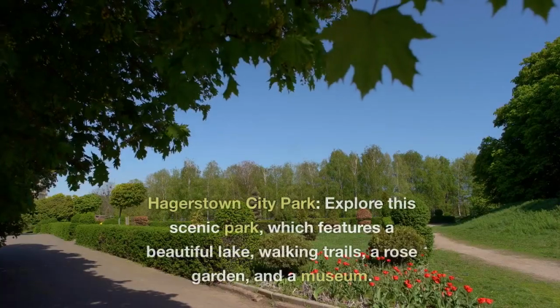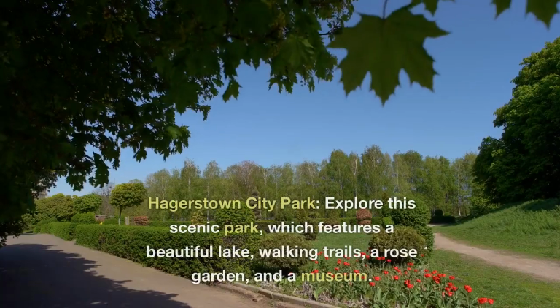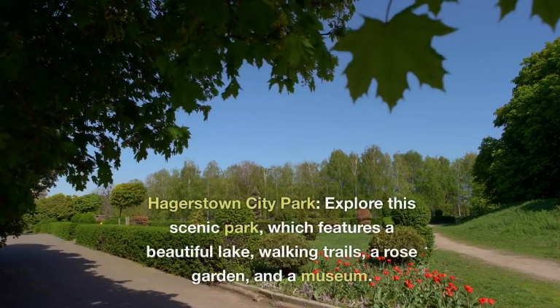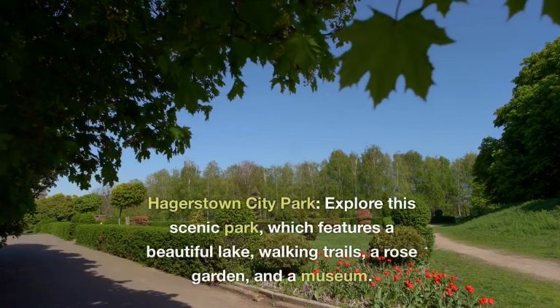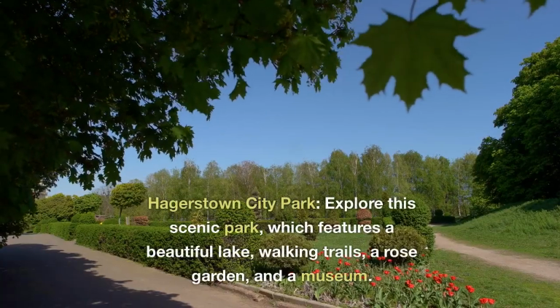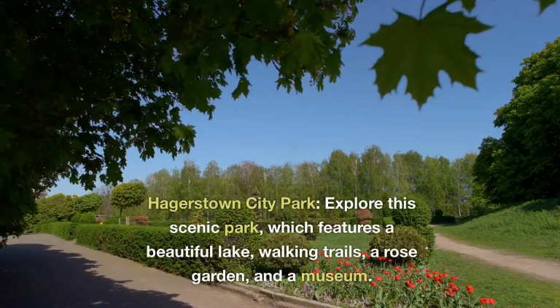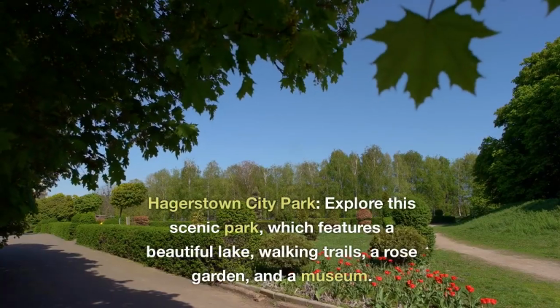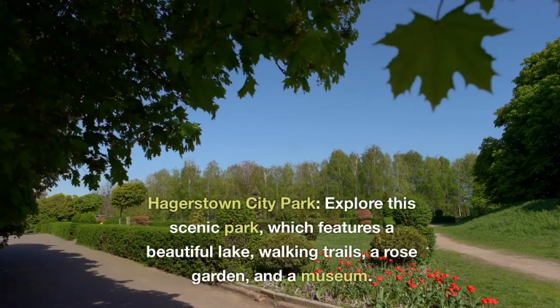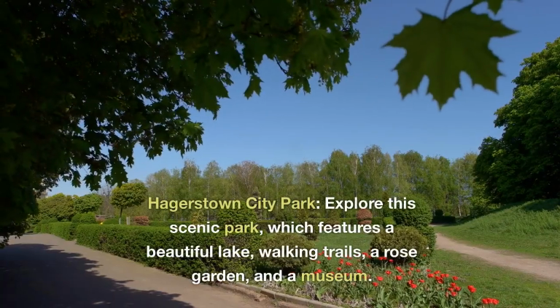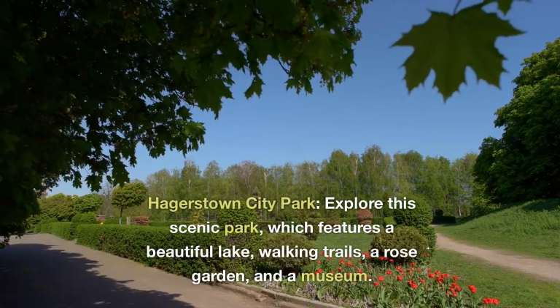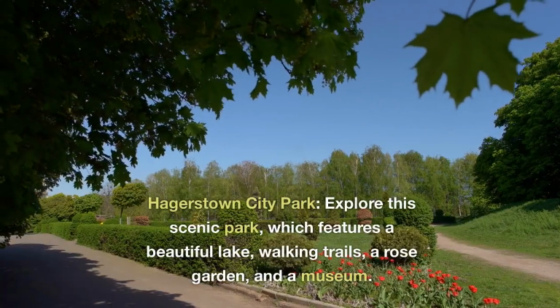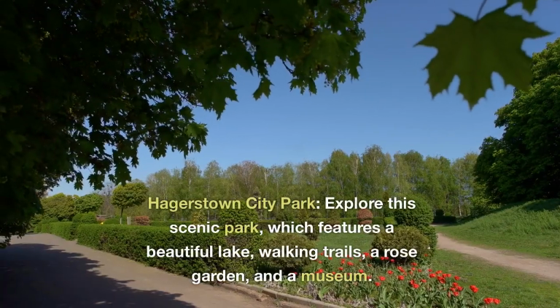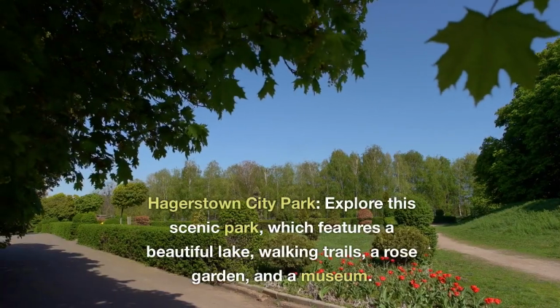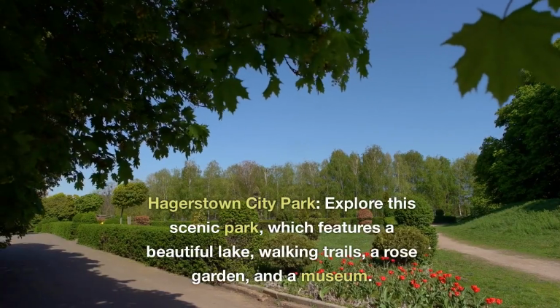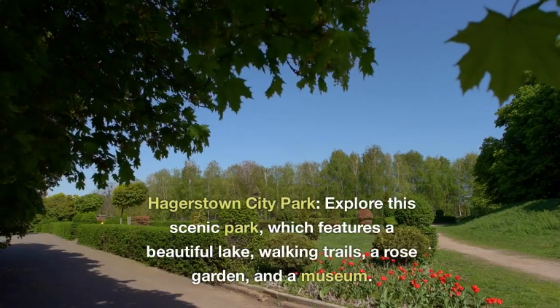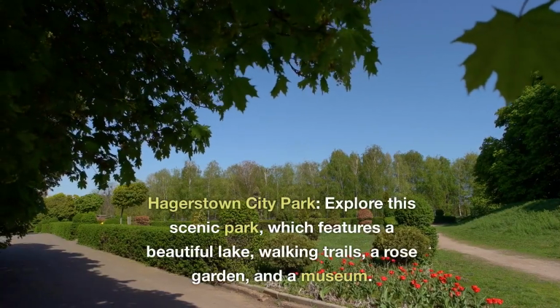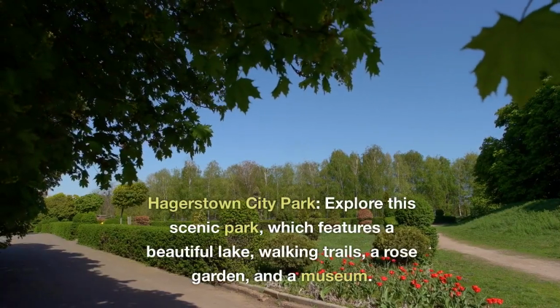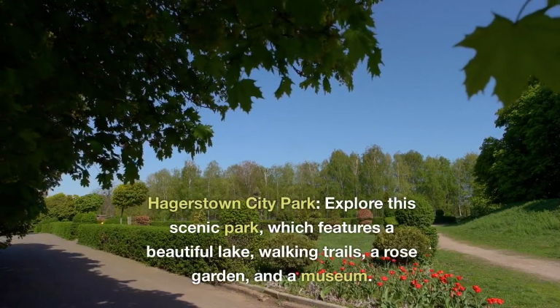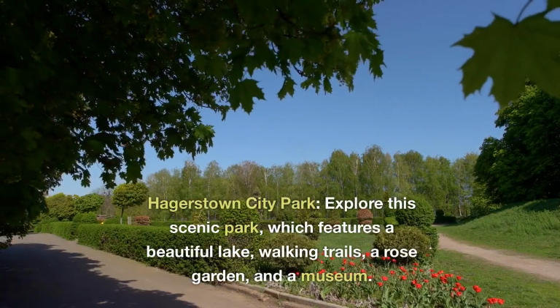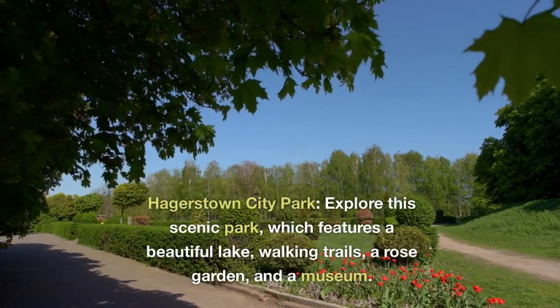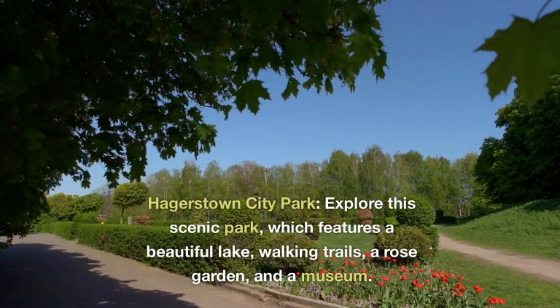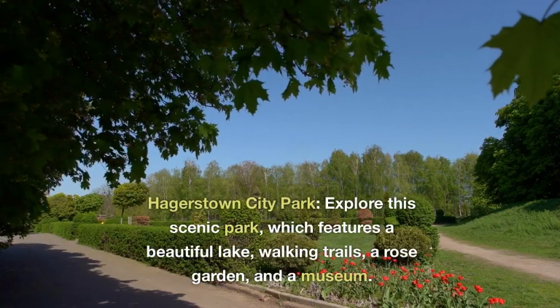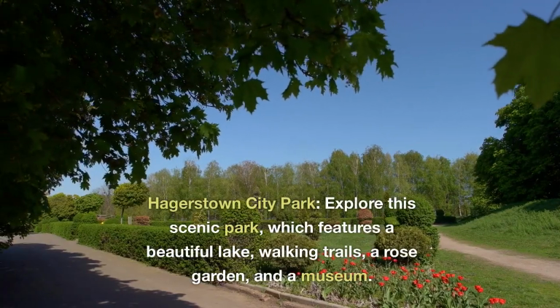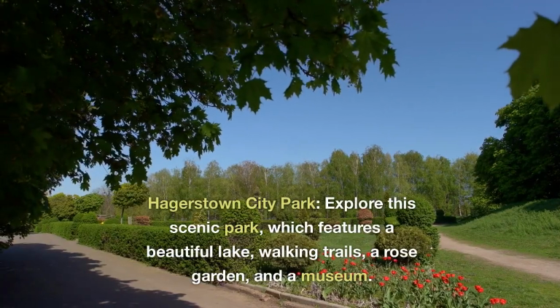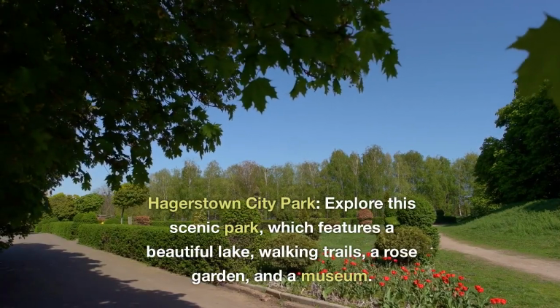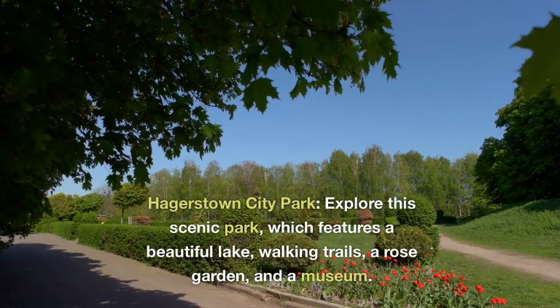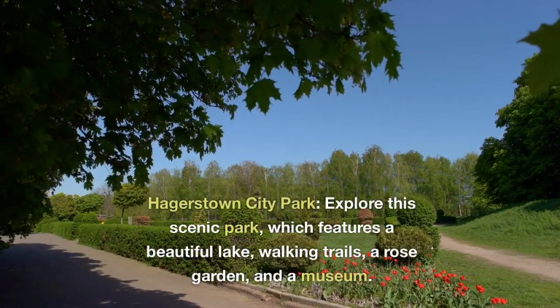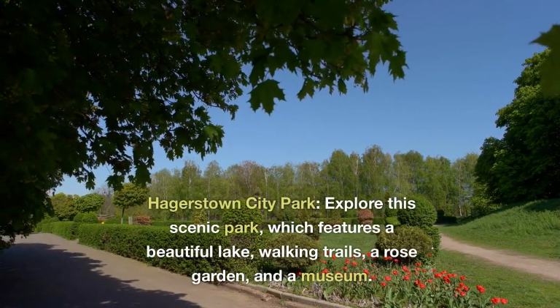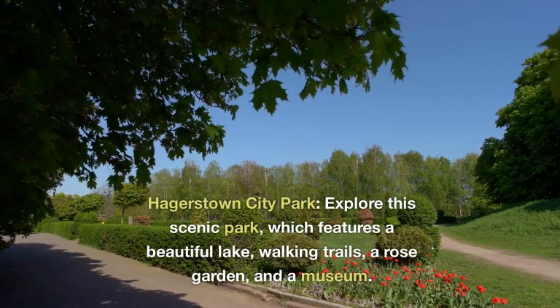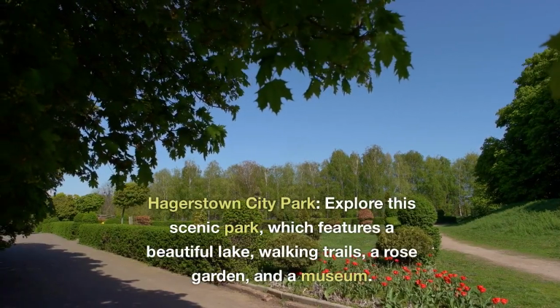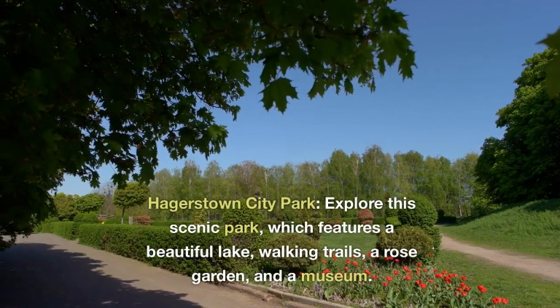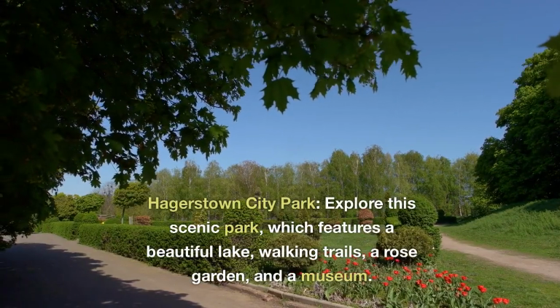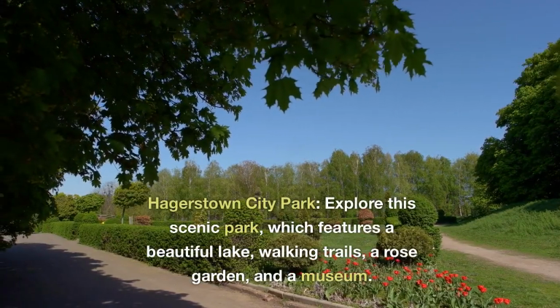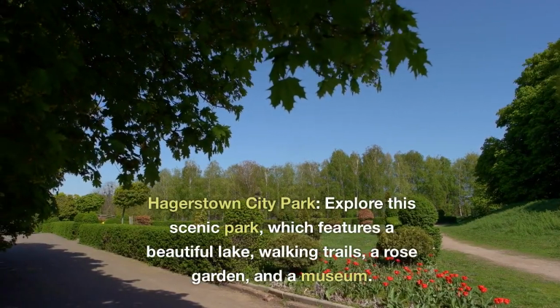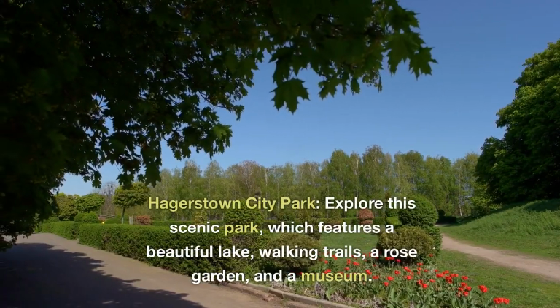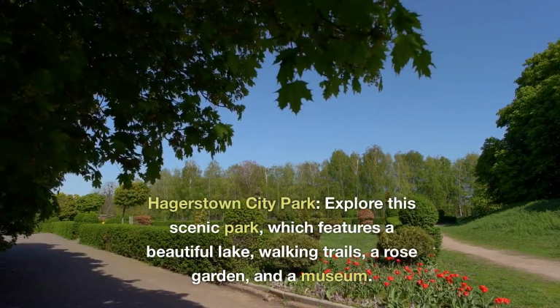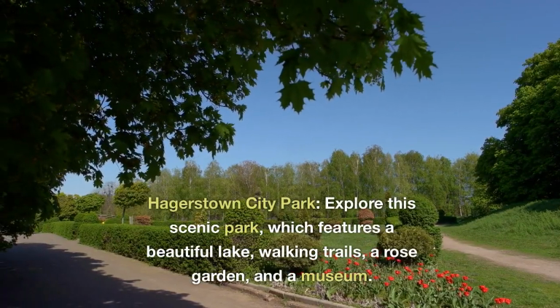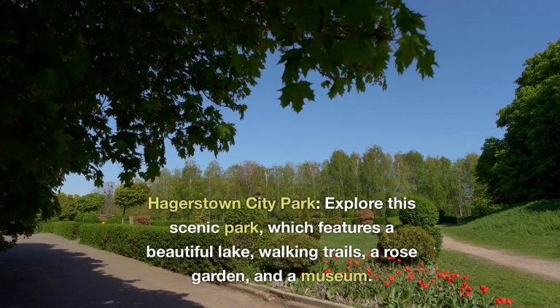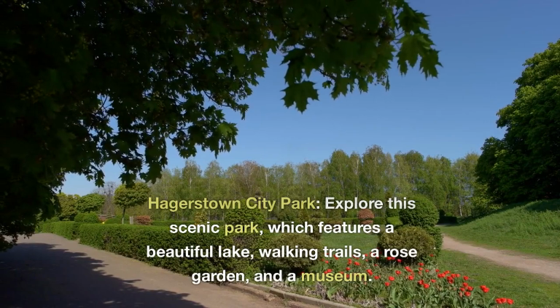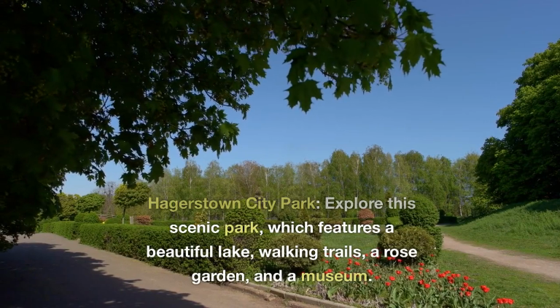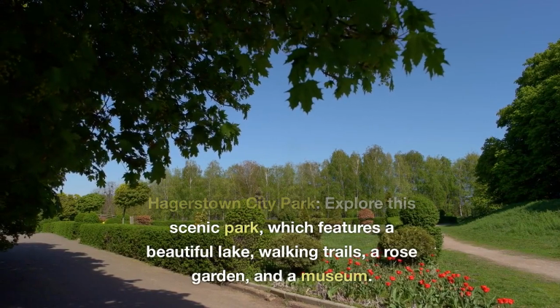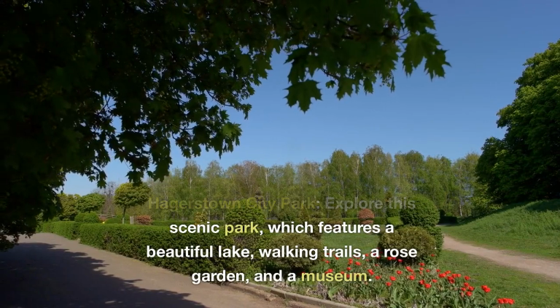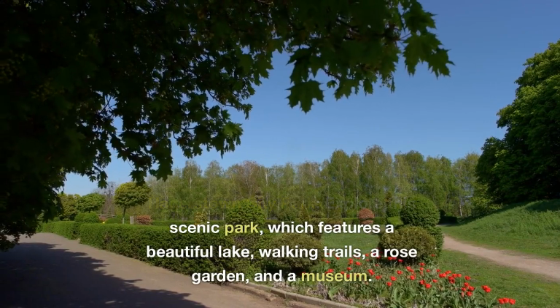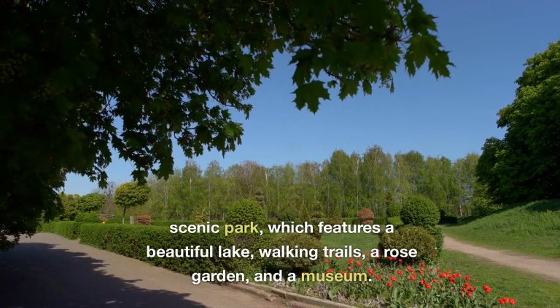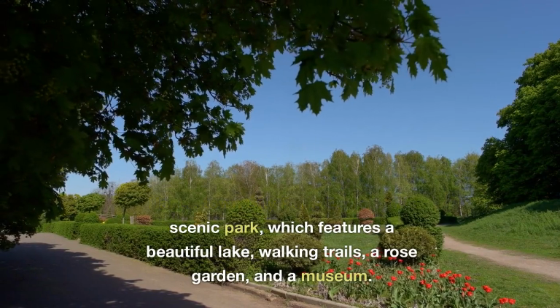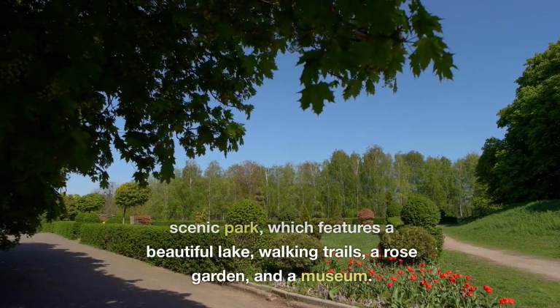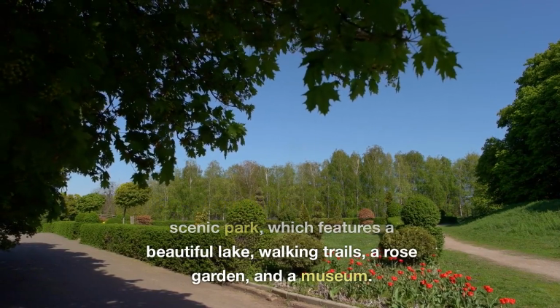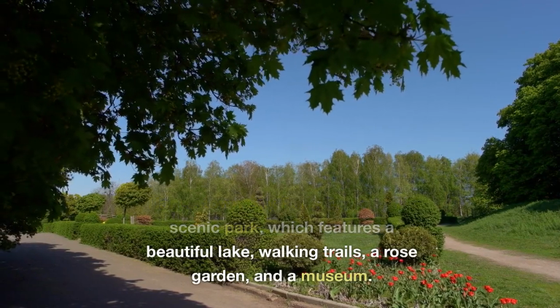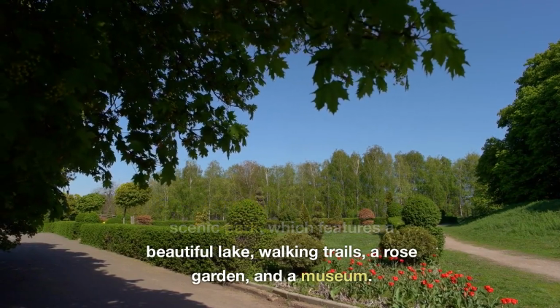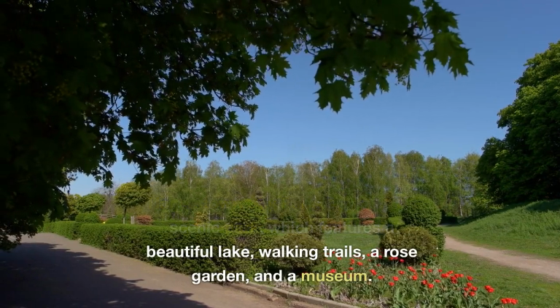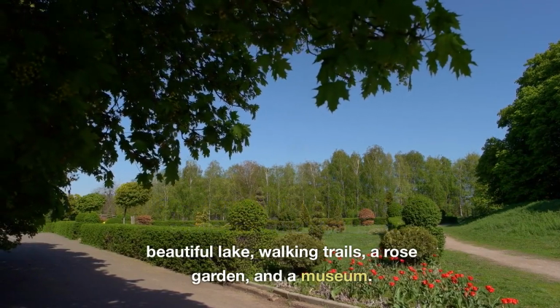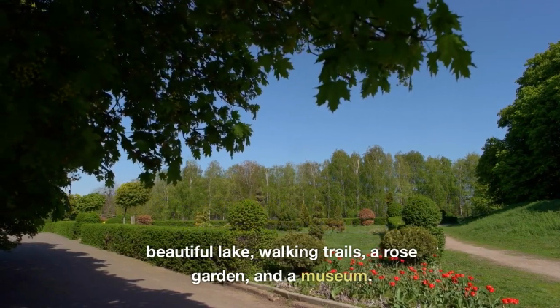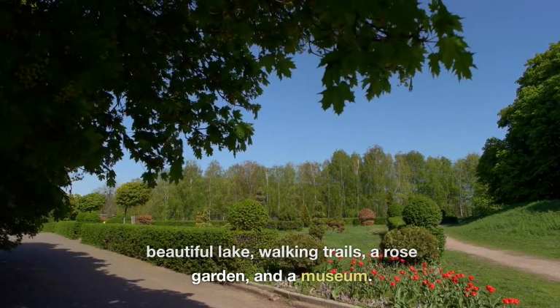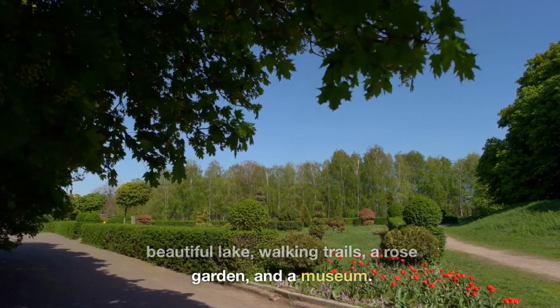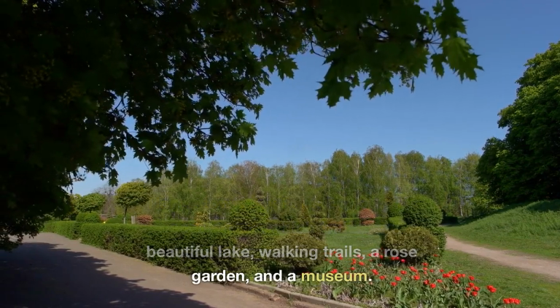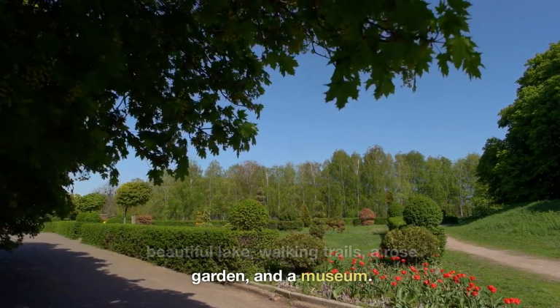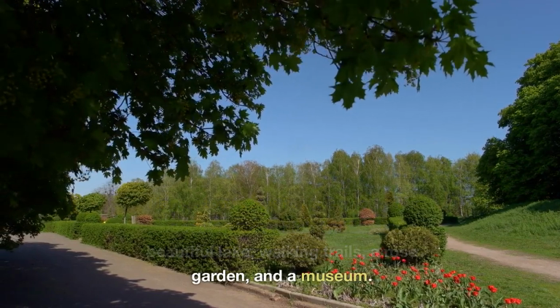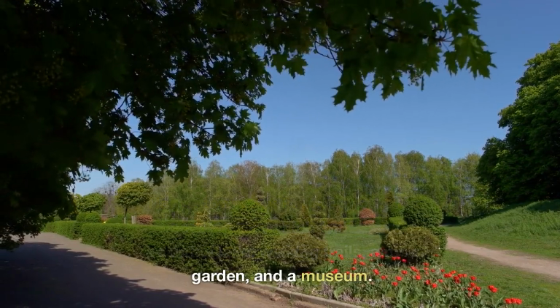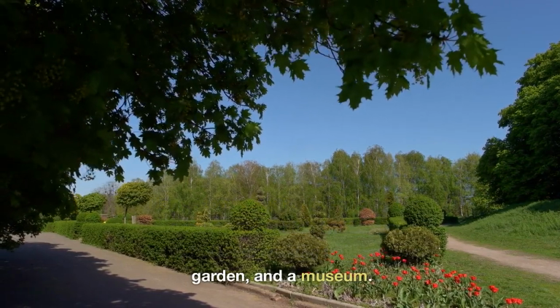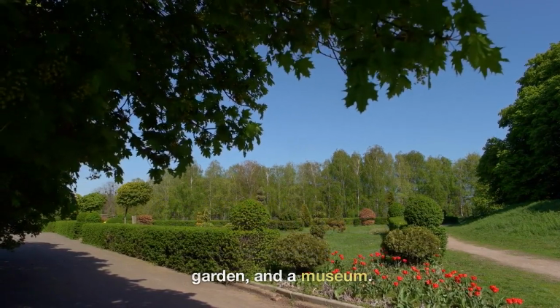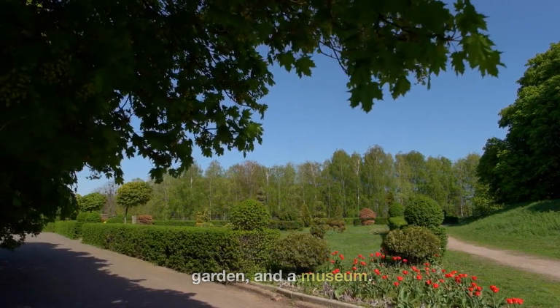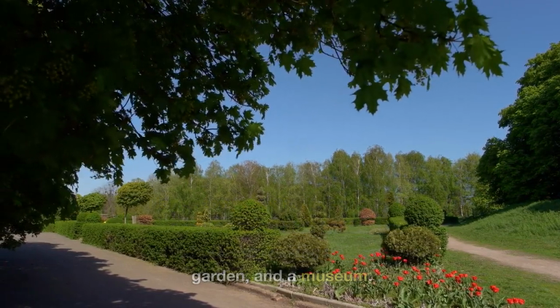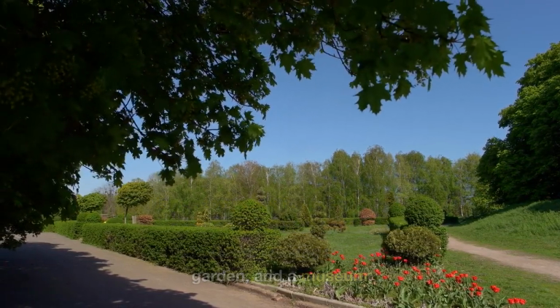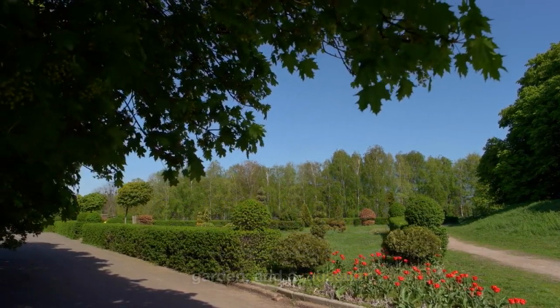Hagerstown City Park. Explore this scenic park, which features a beautiful lake, walking trails, a rose garden, and a museum.